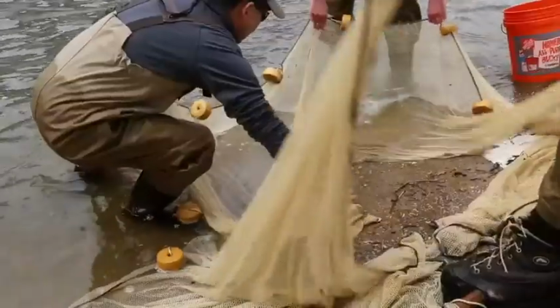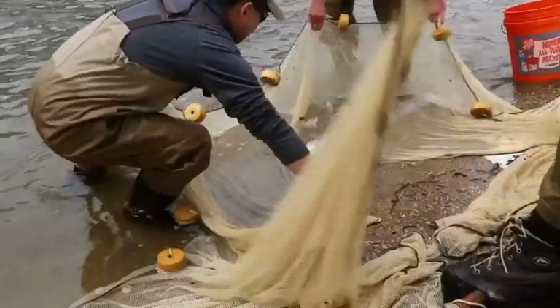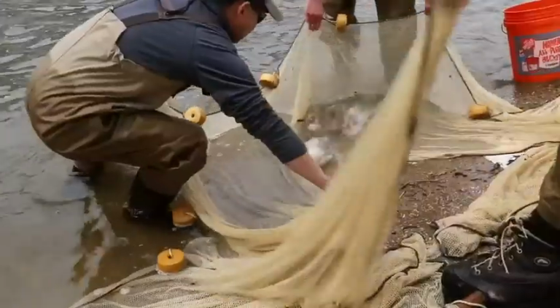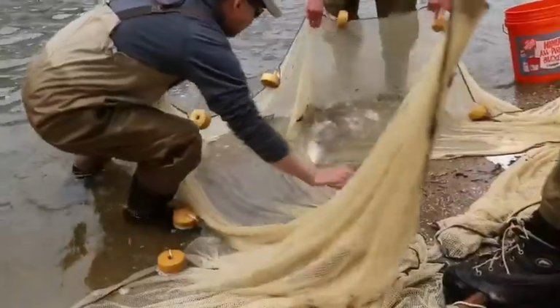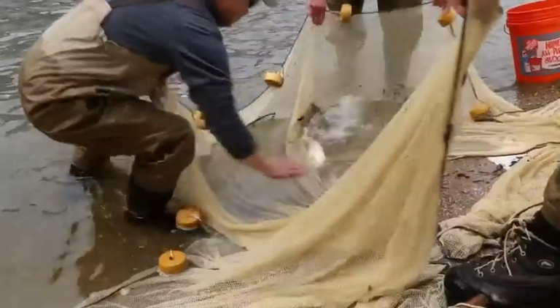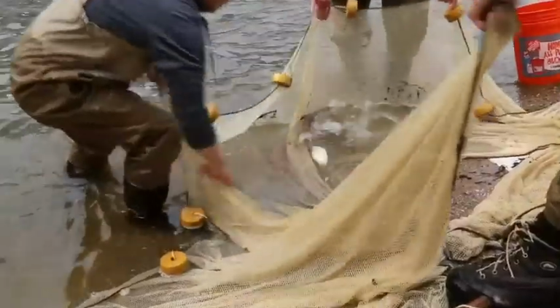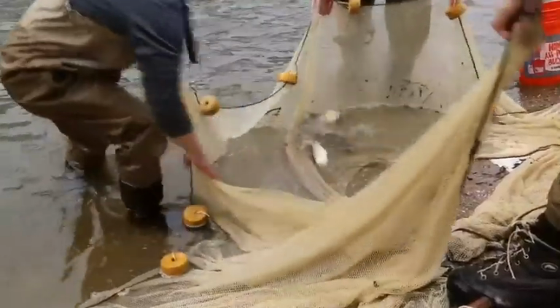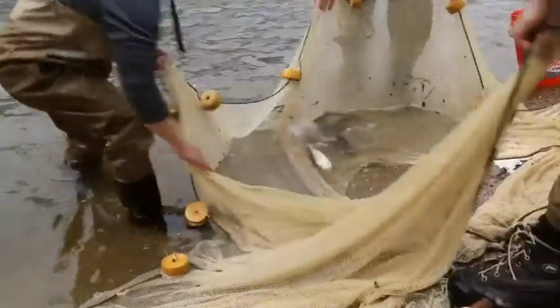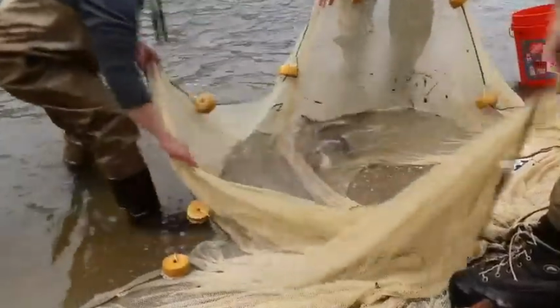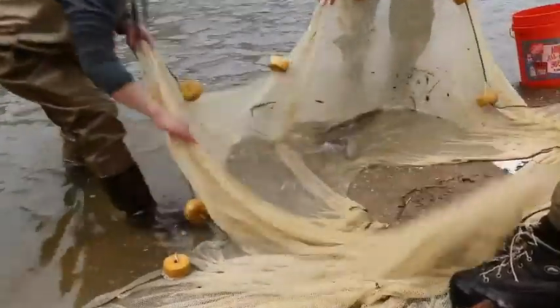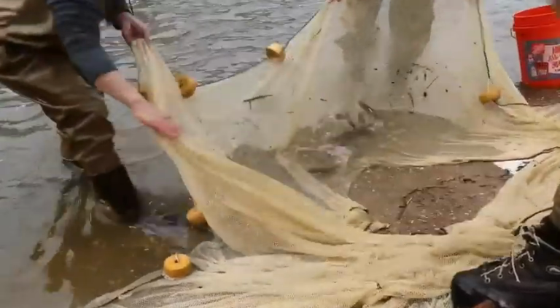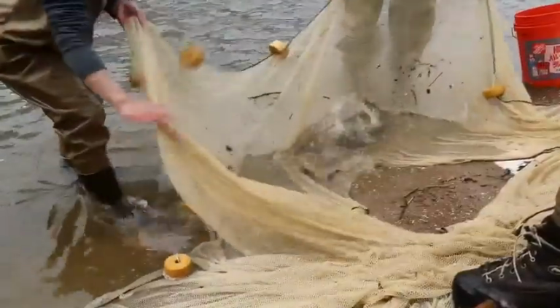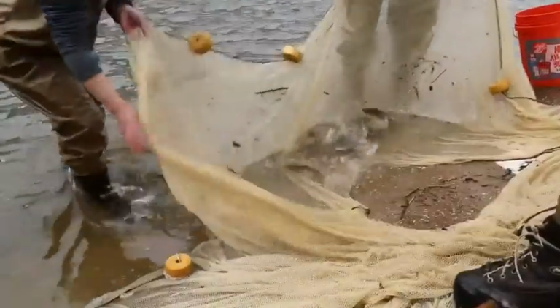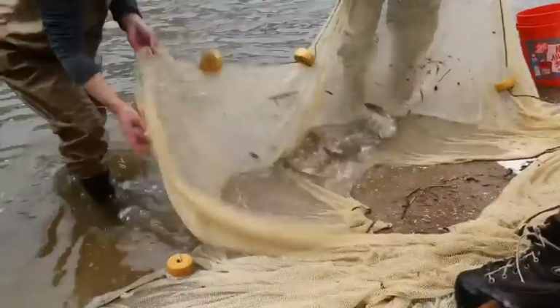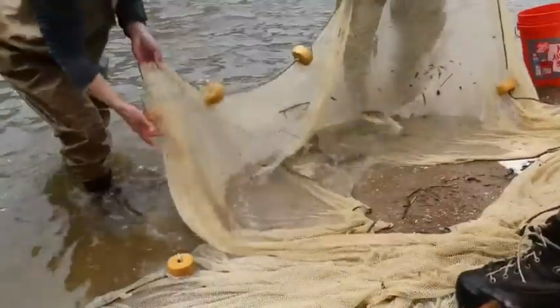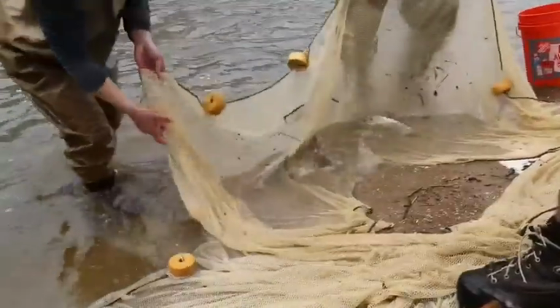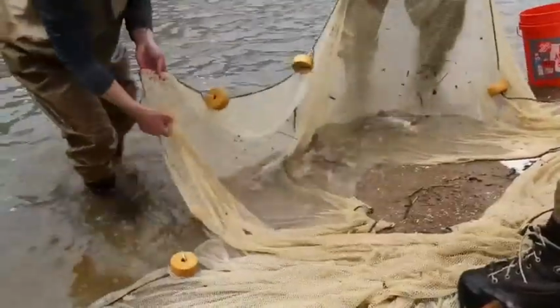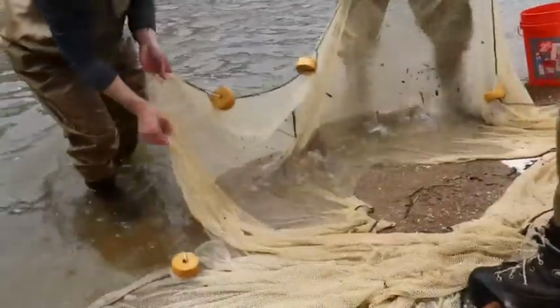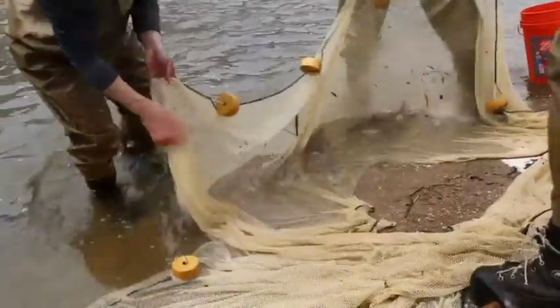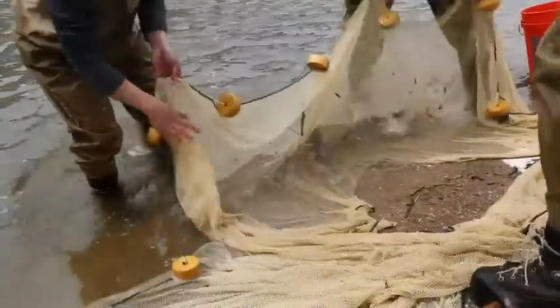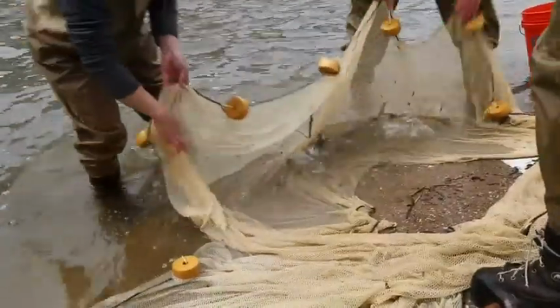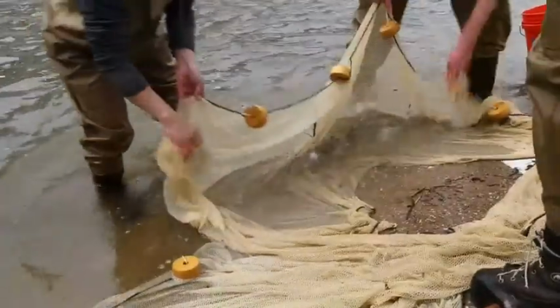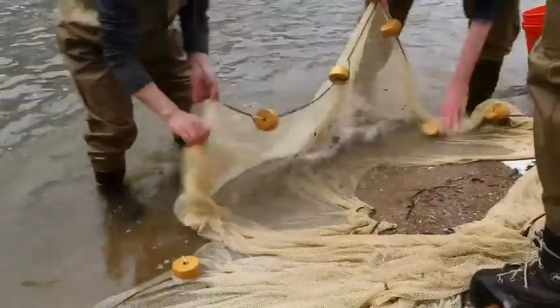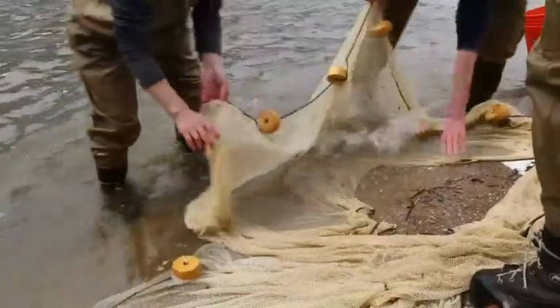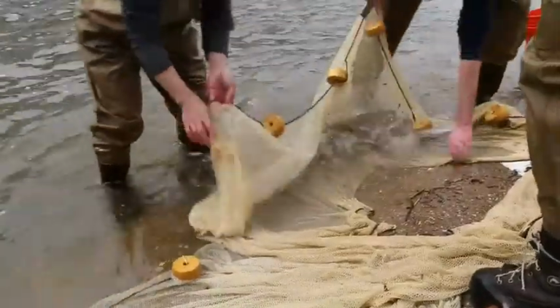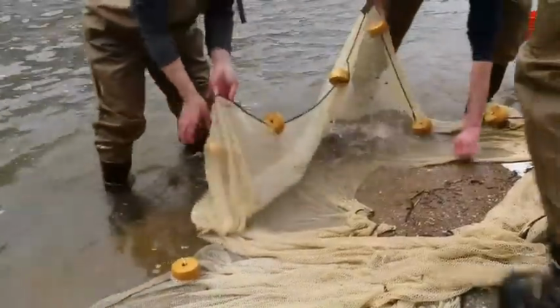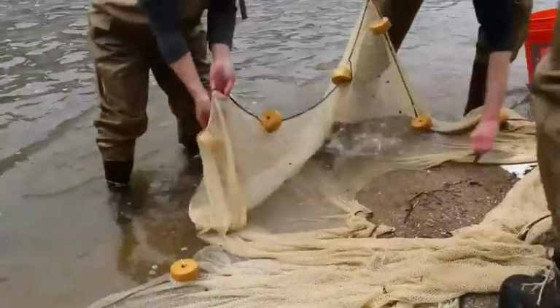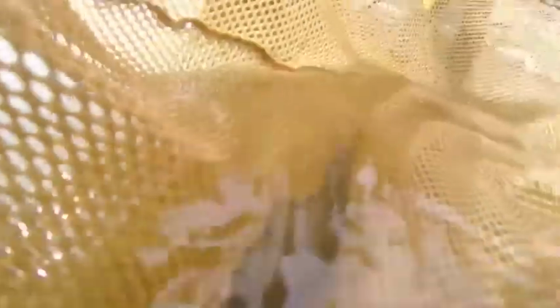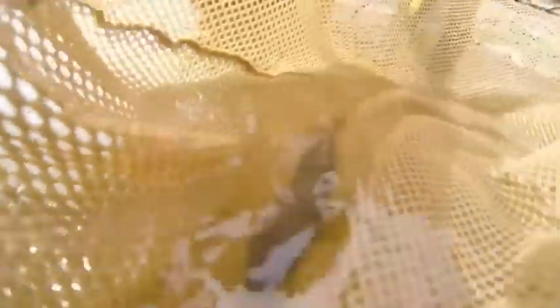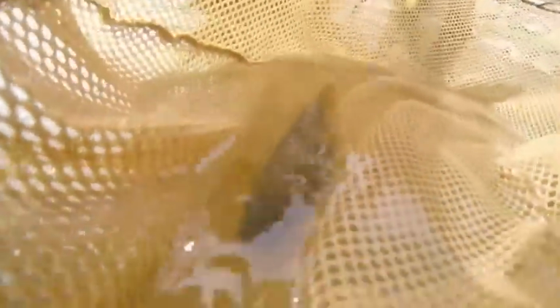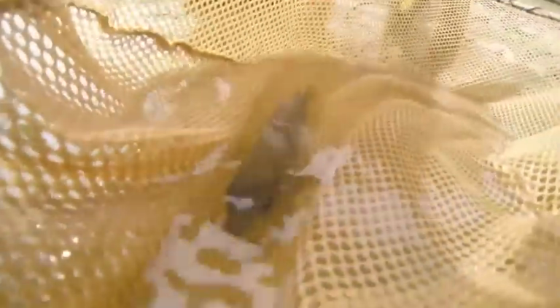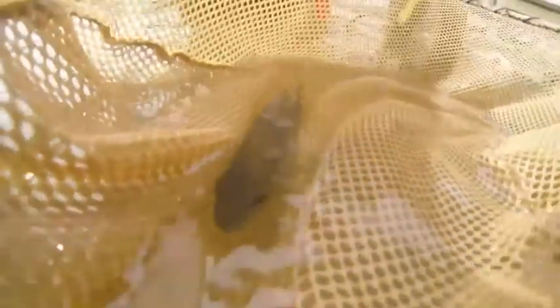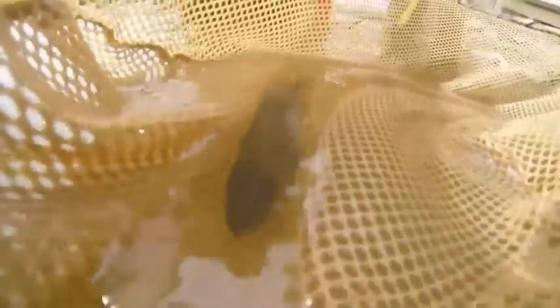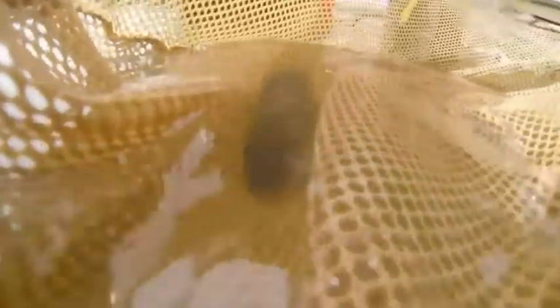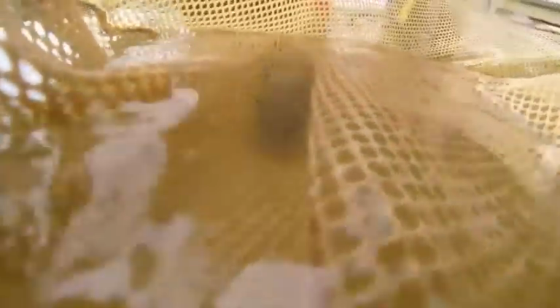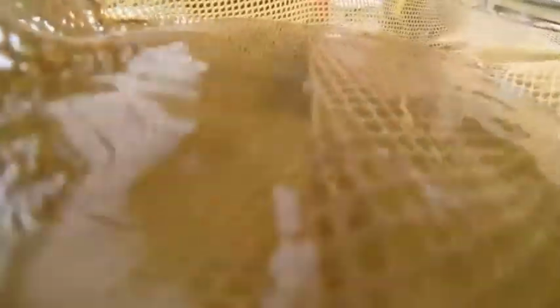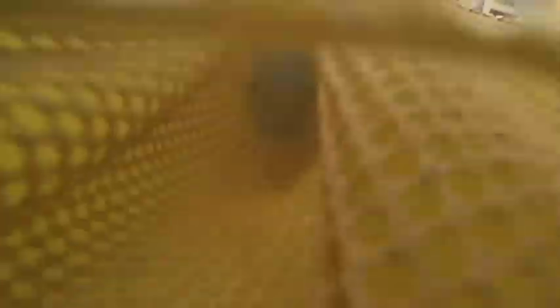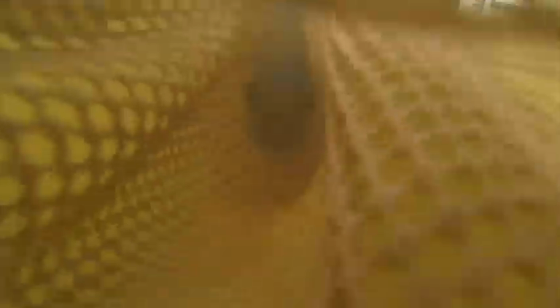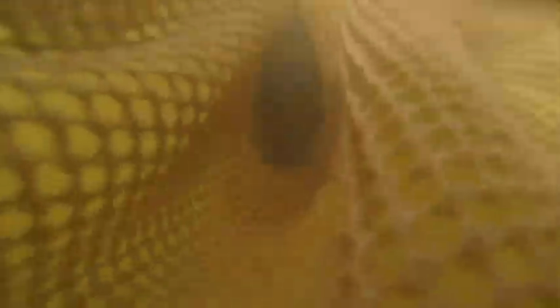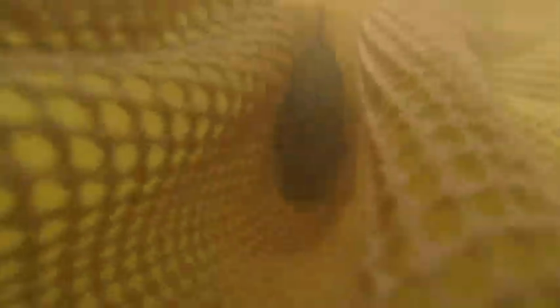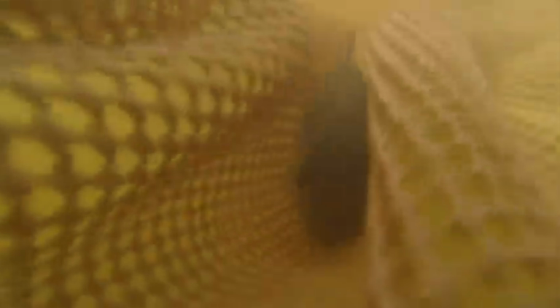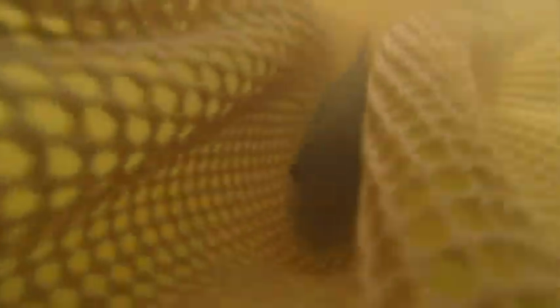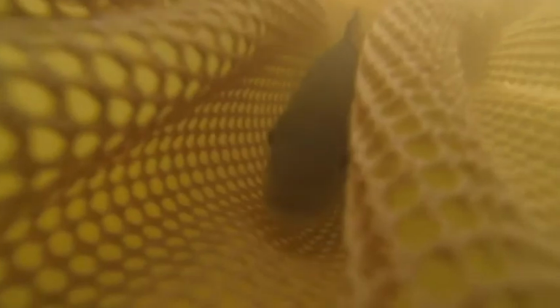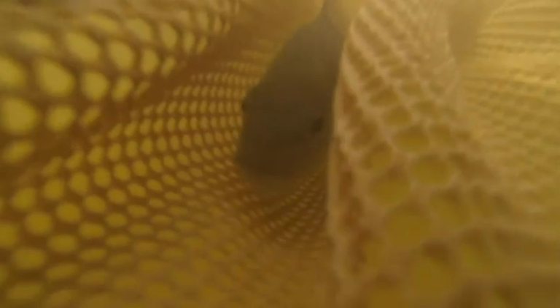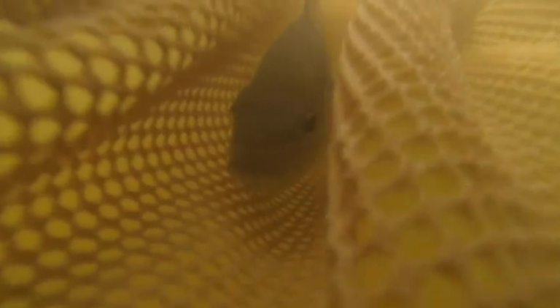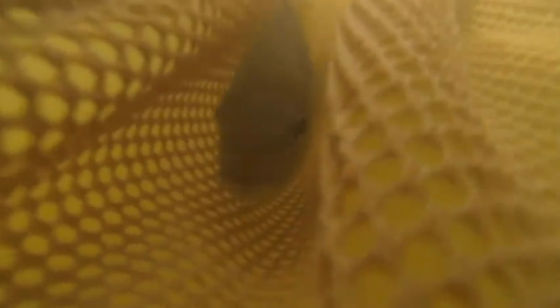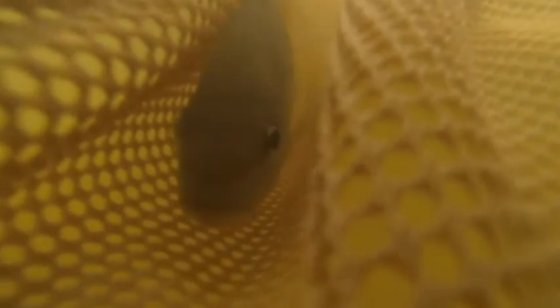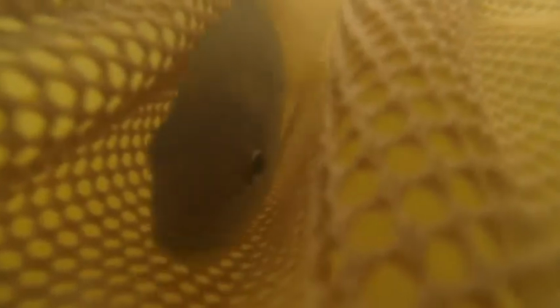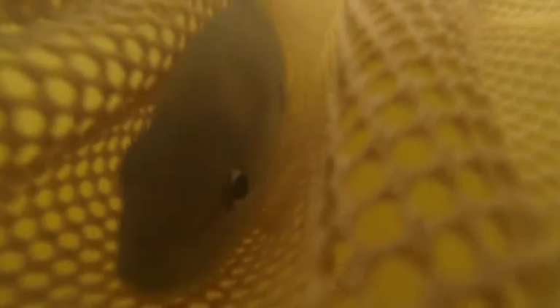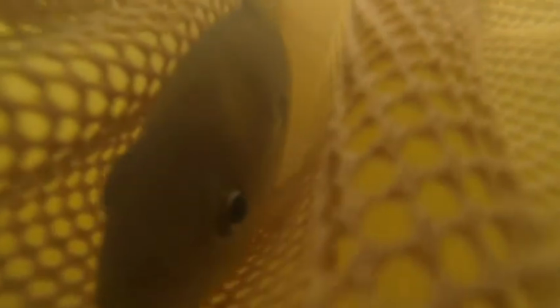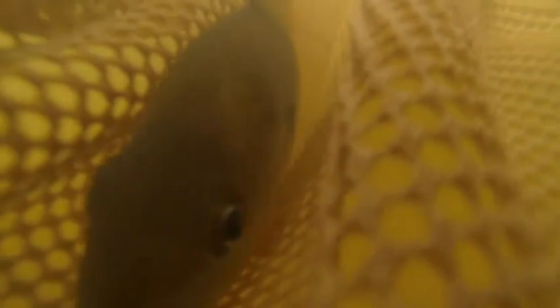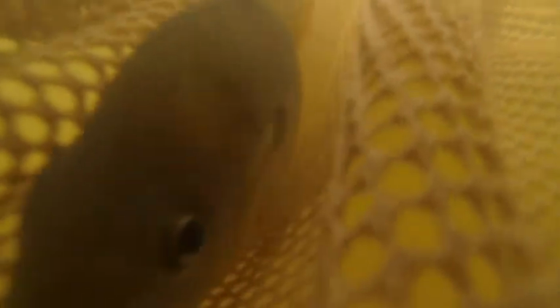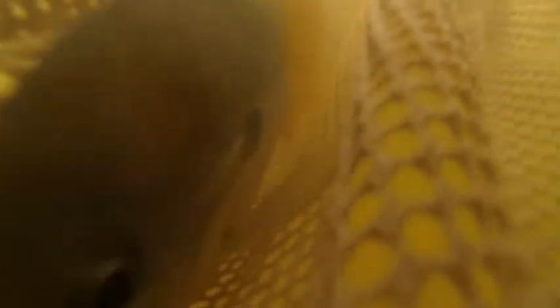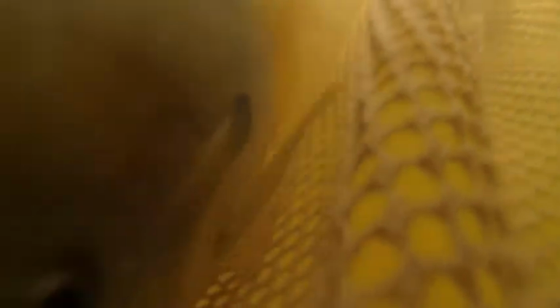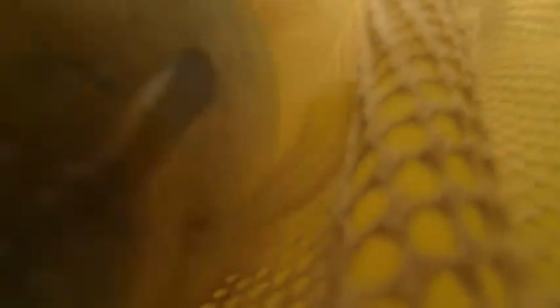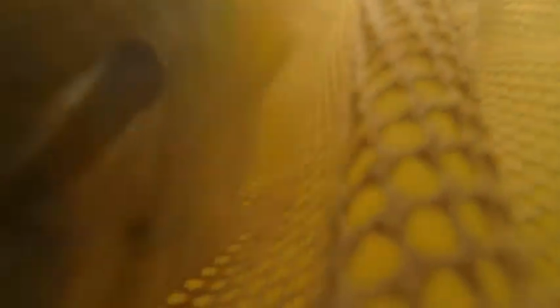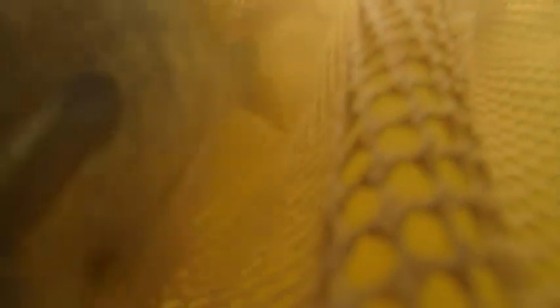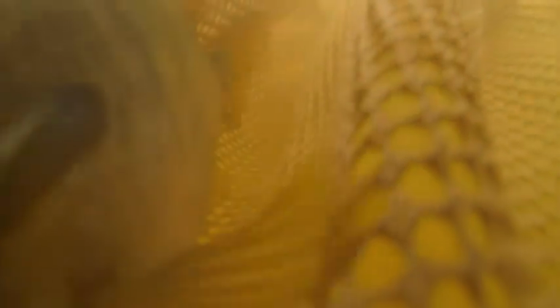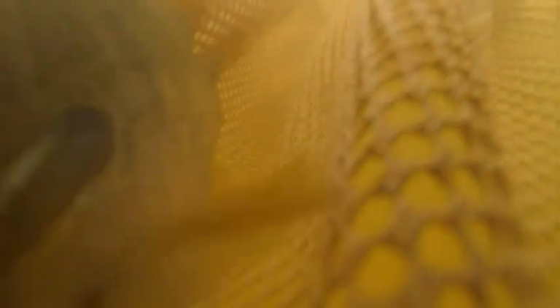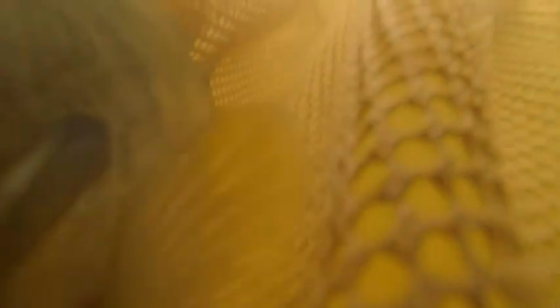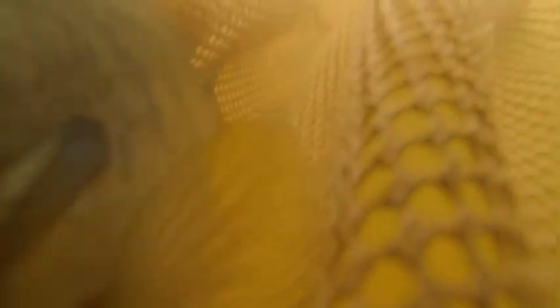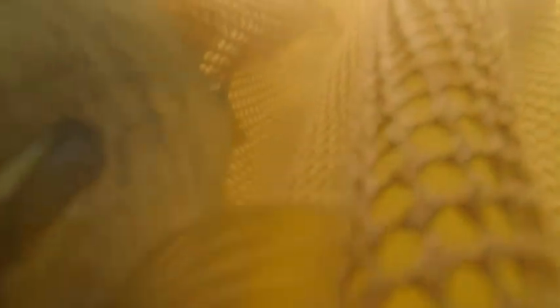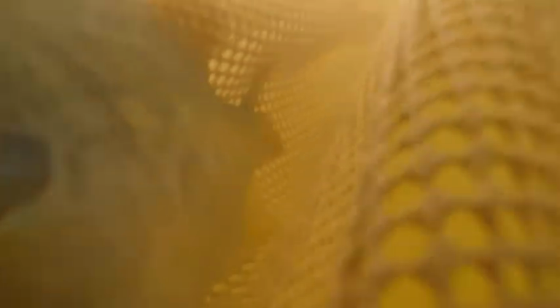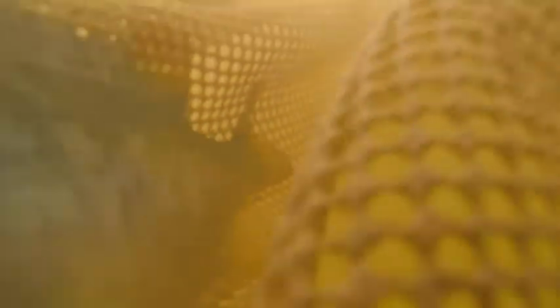The fish are getting ready to mate or have mated. It's the time of year when they come upstream — it's spring. Love is in the air.